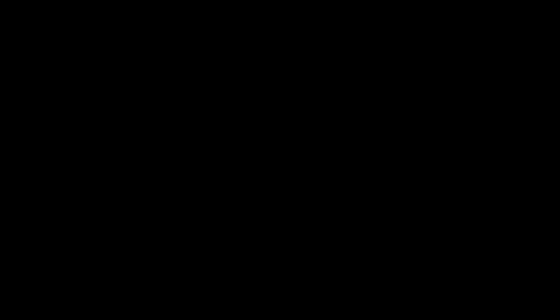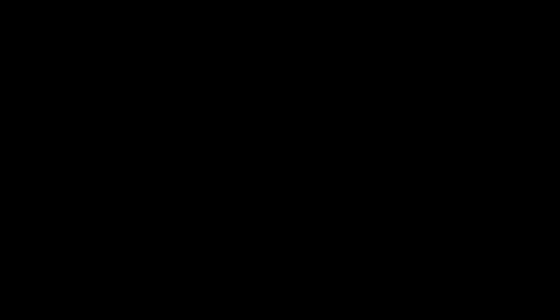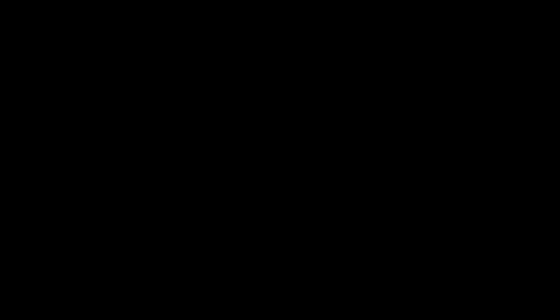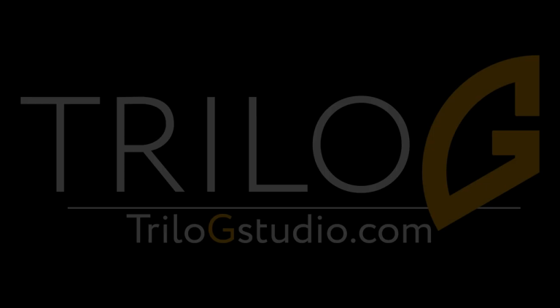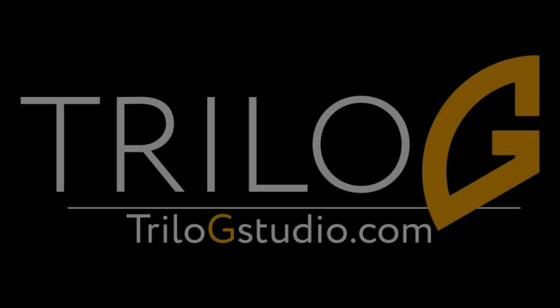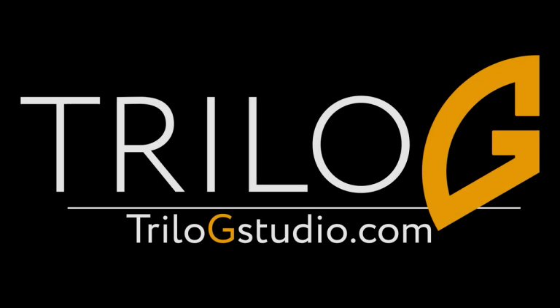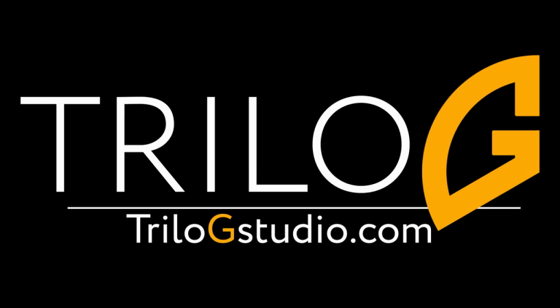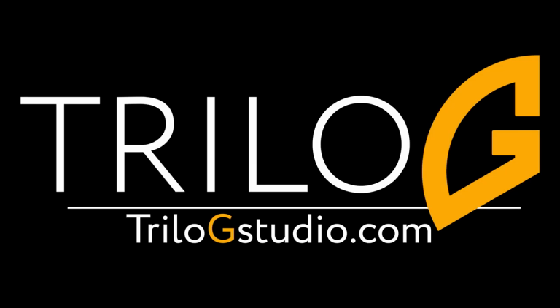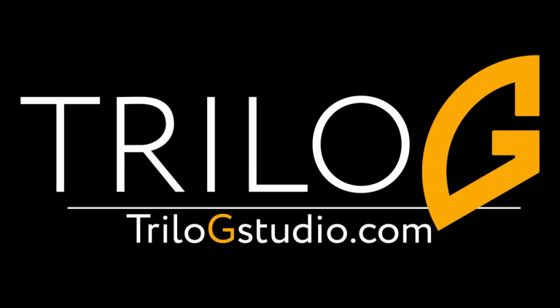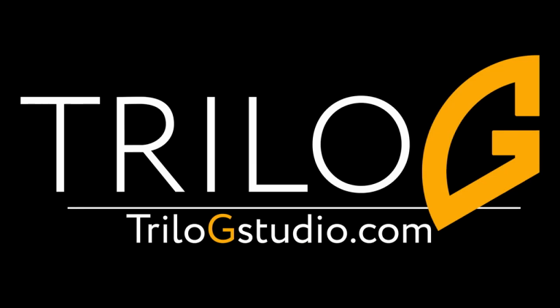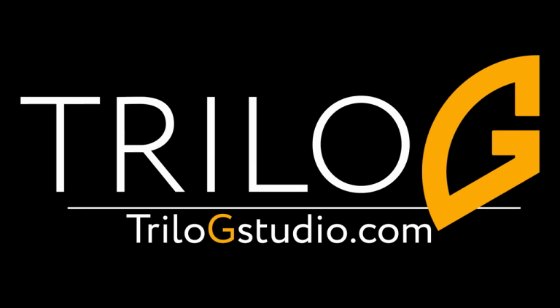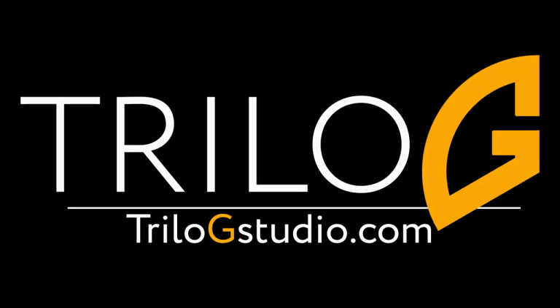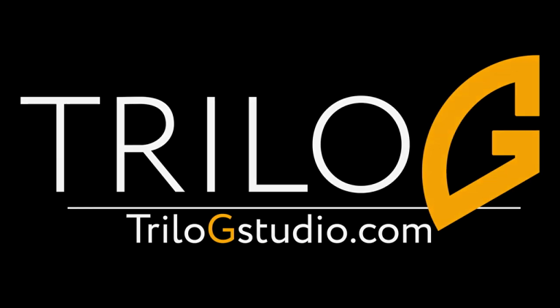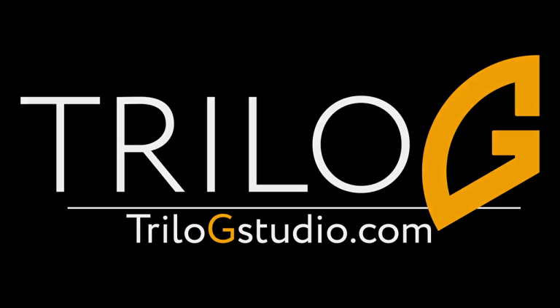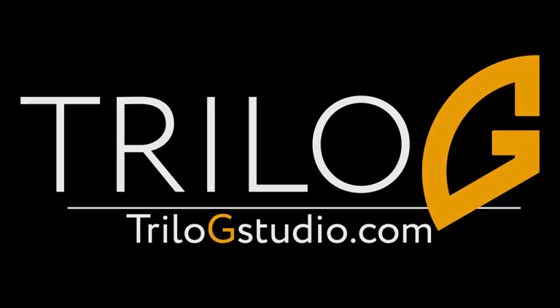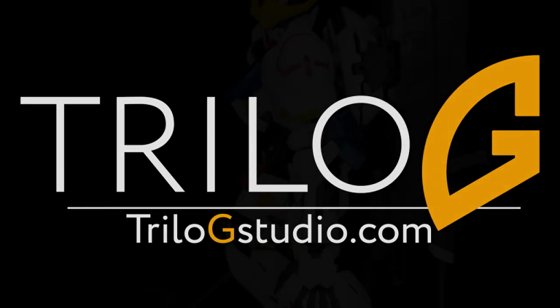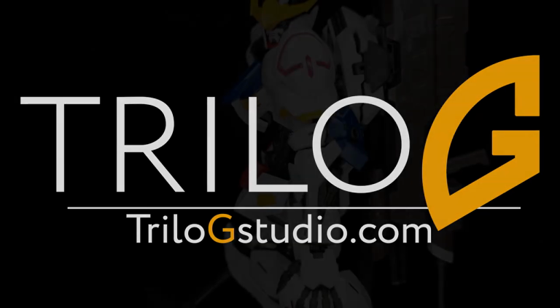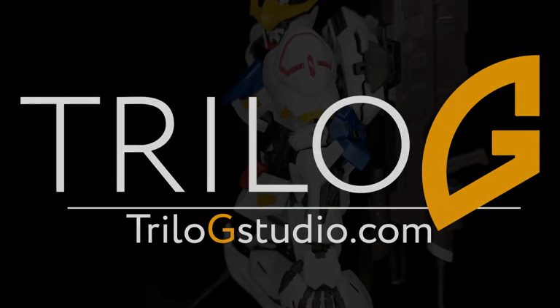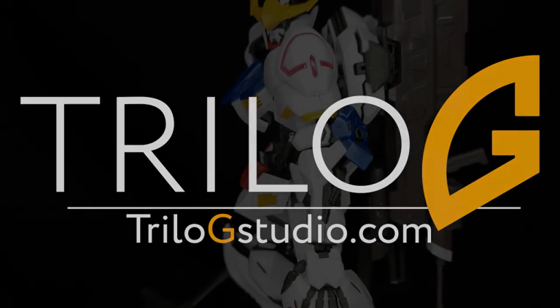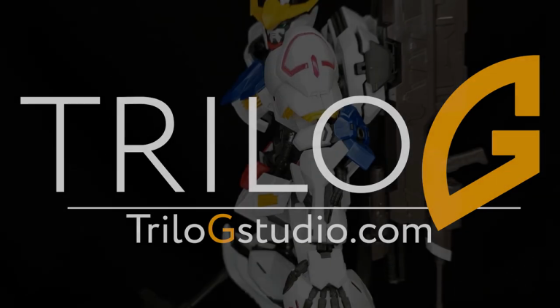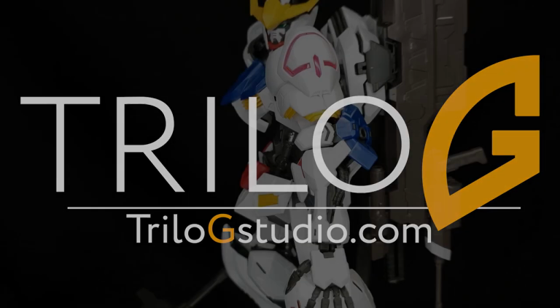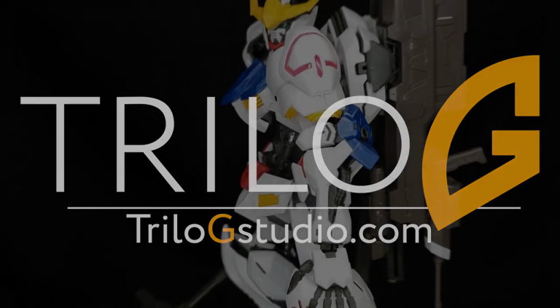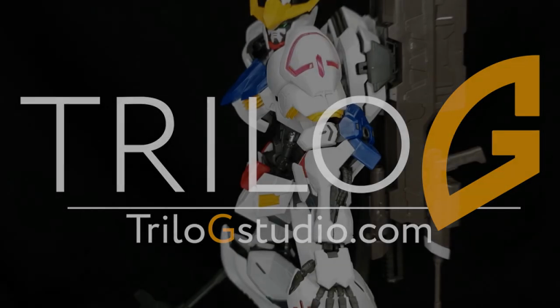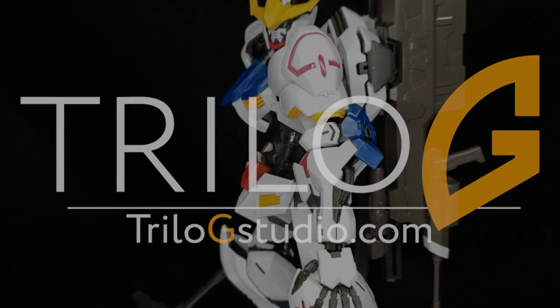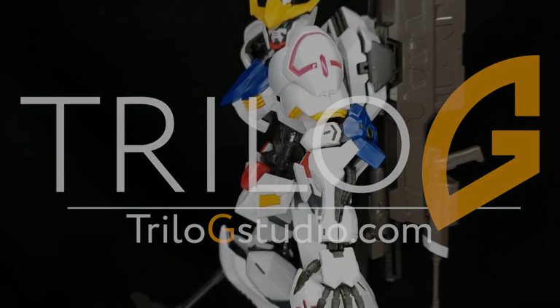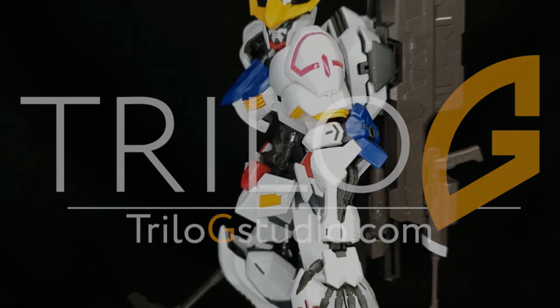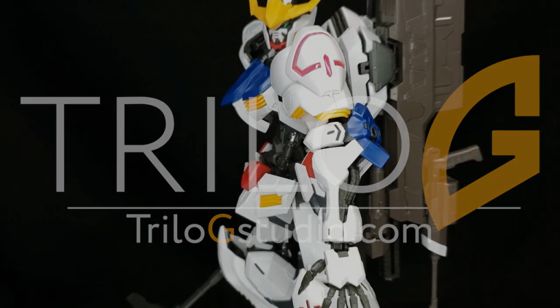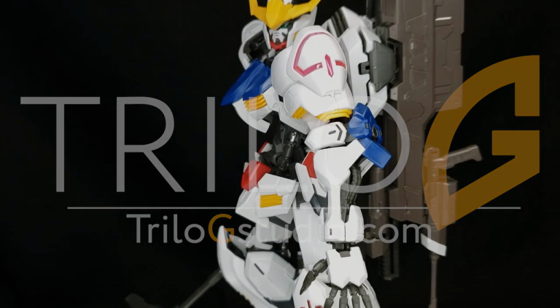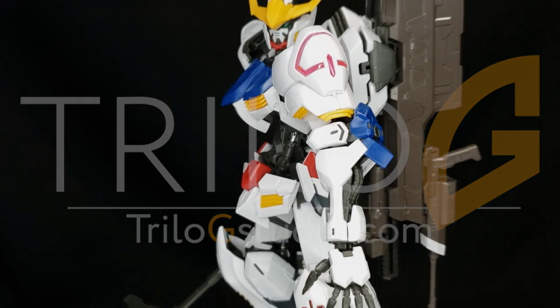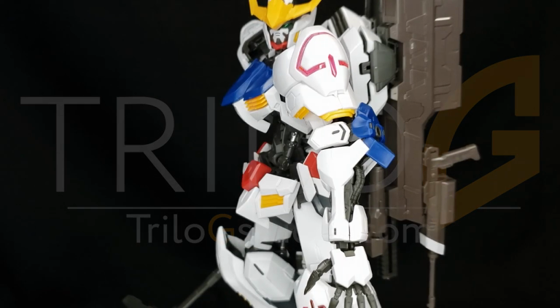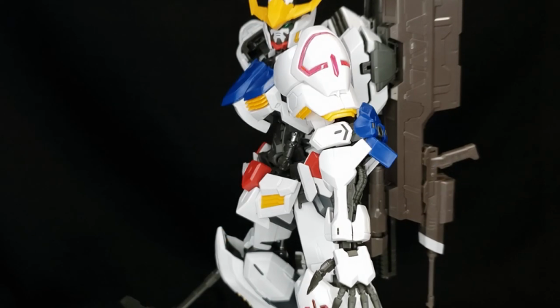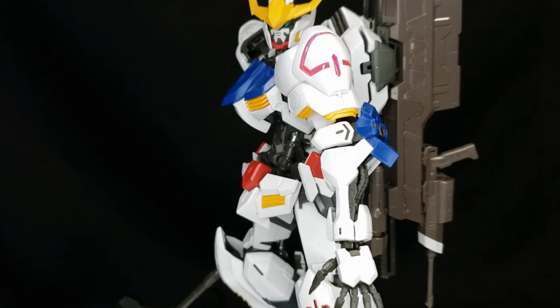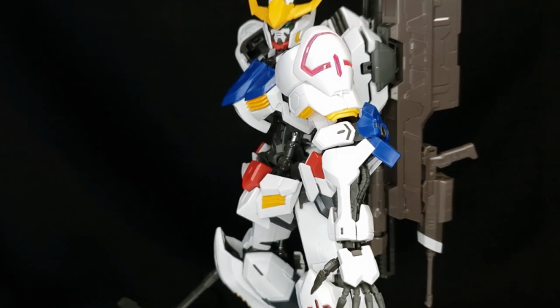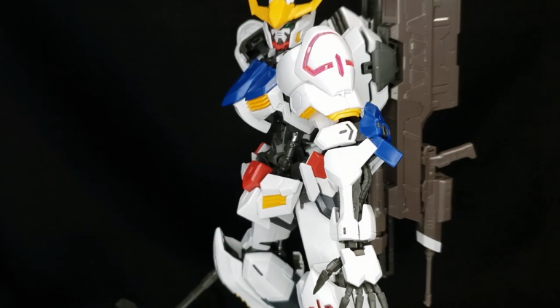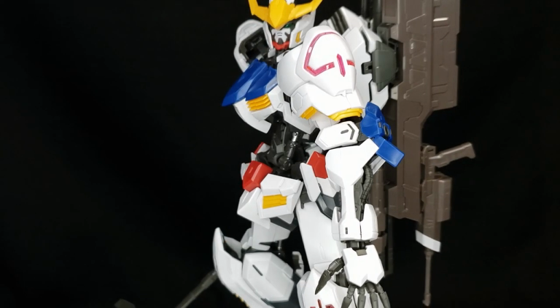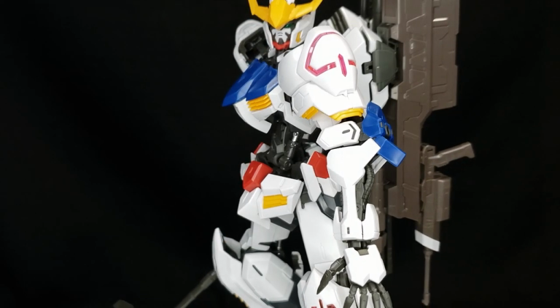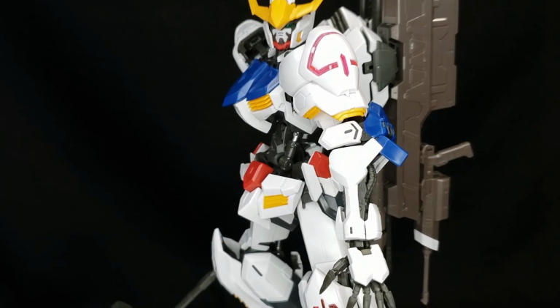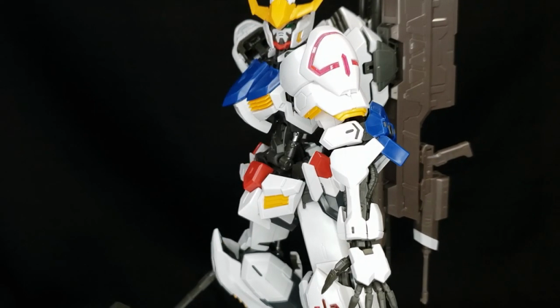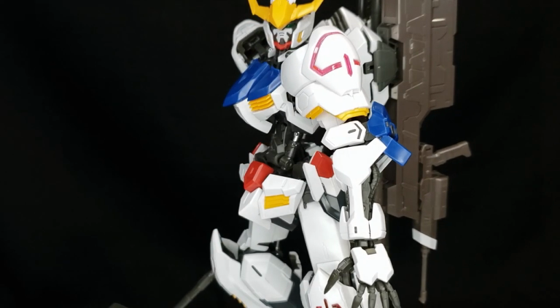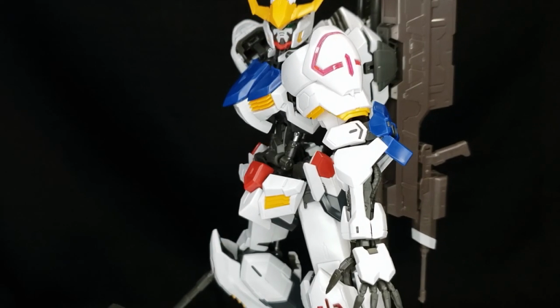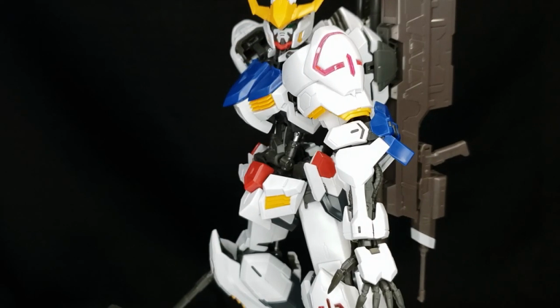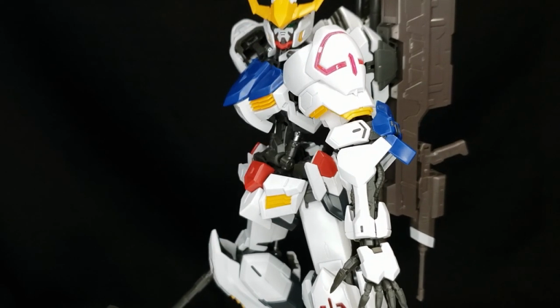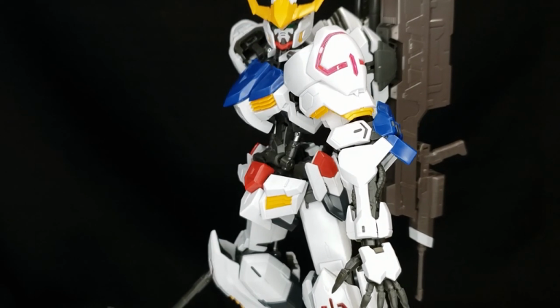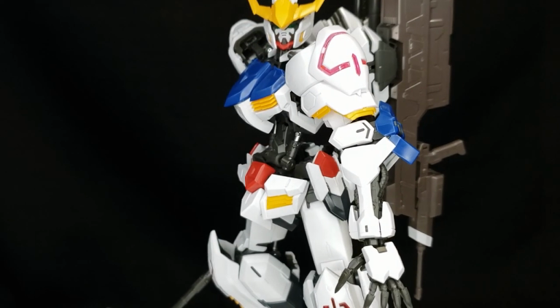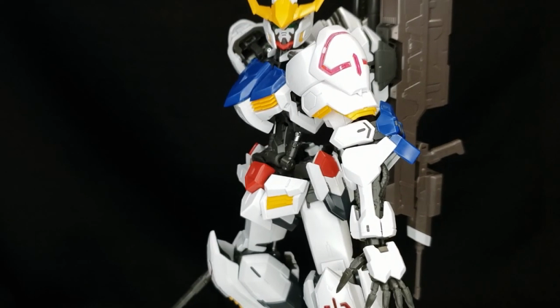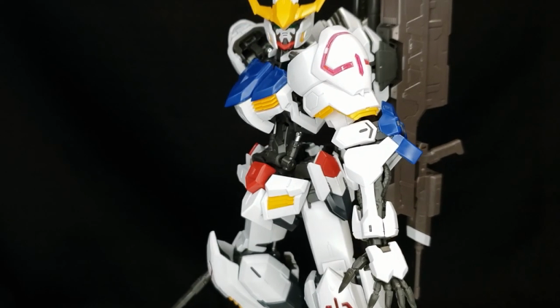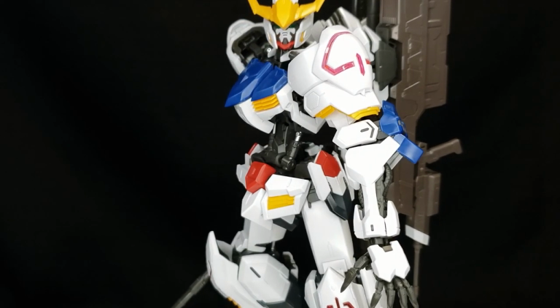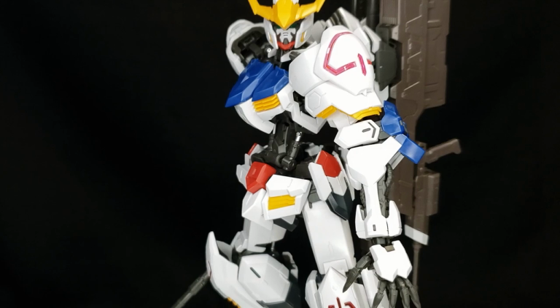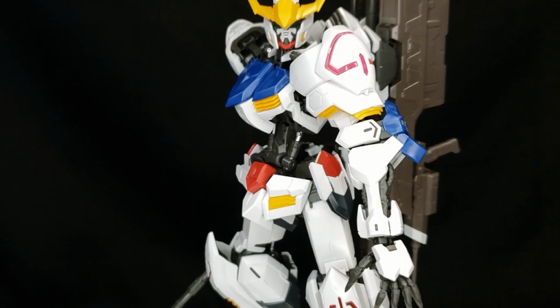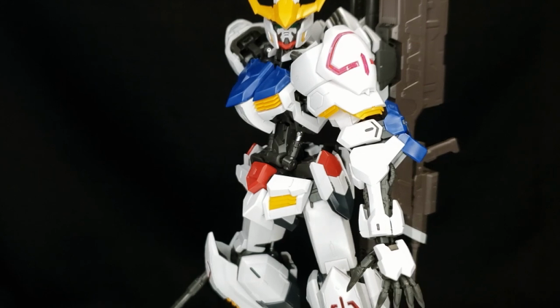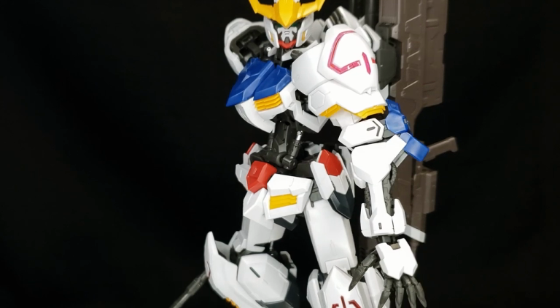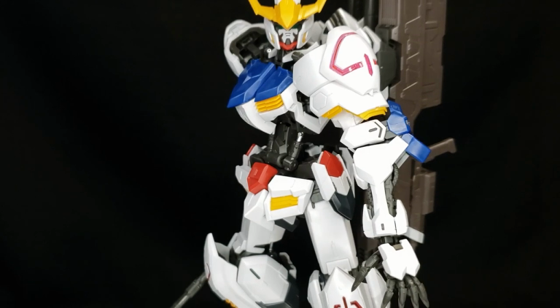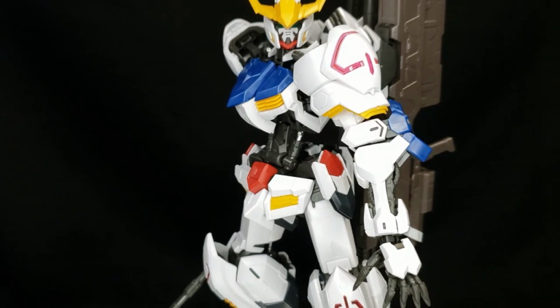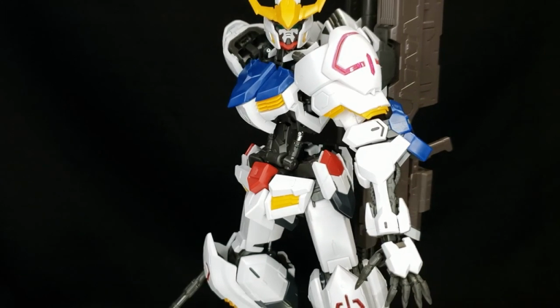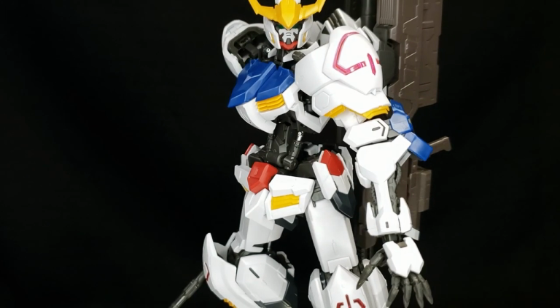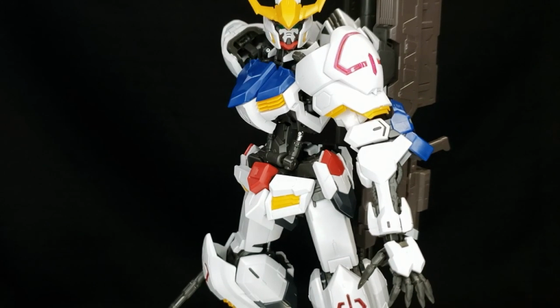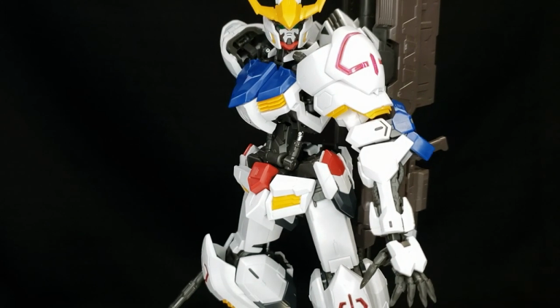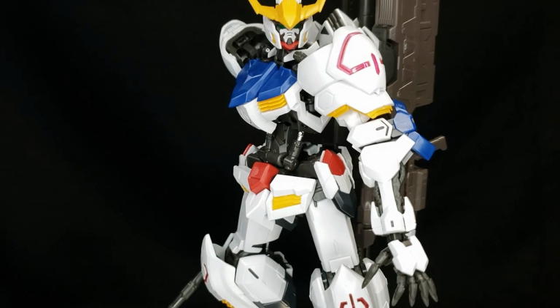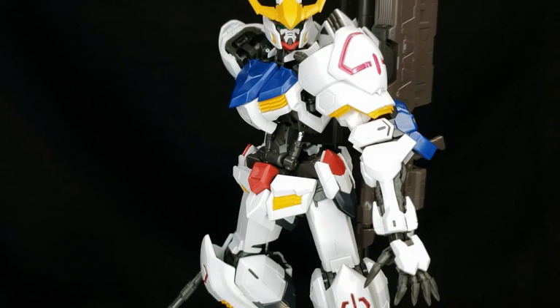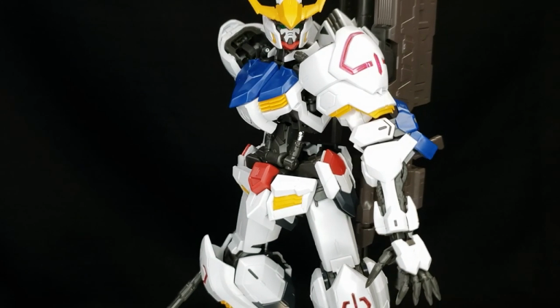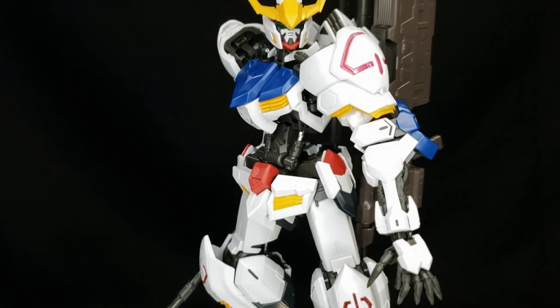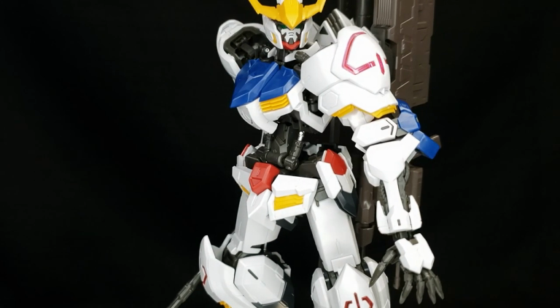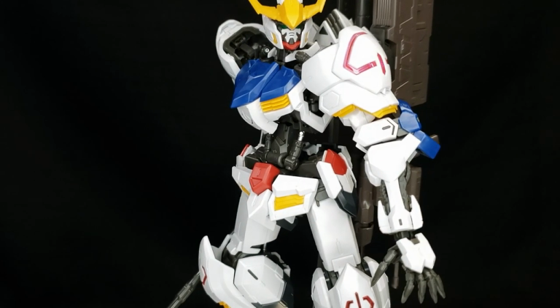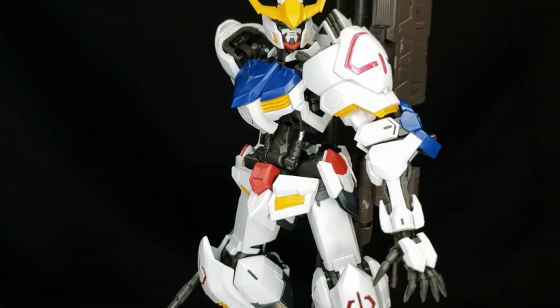Hey guys! This is Concento with Trilogy Studios back again with another Gunpla review, and today we're taking a look at the MG Gundam Barbados.